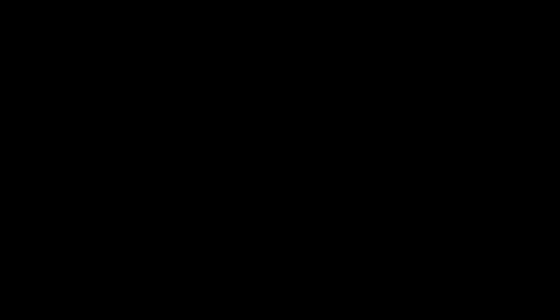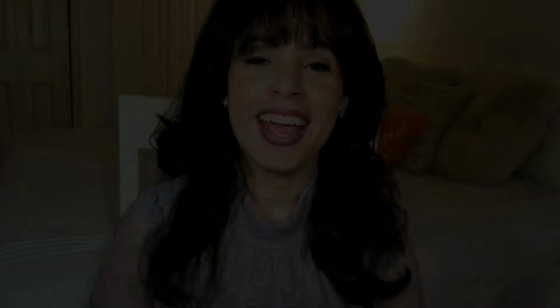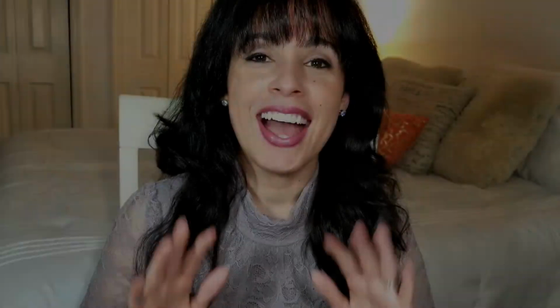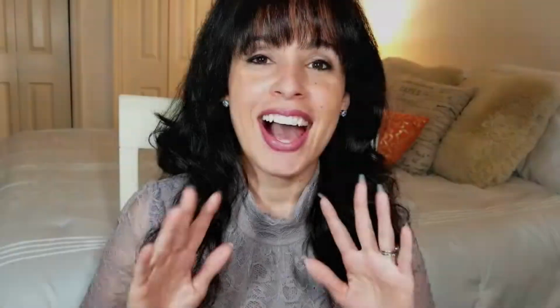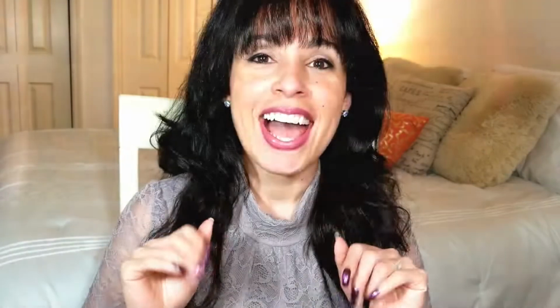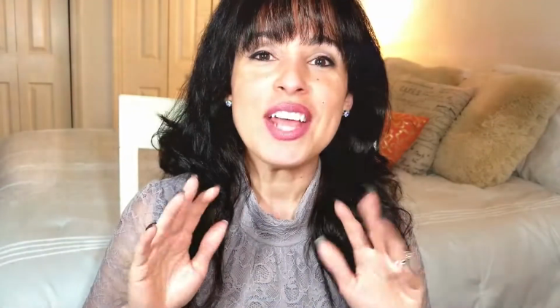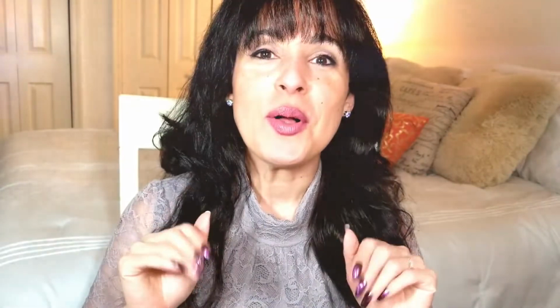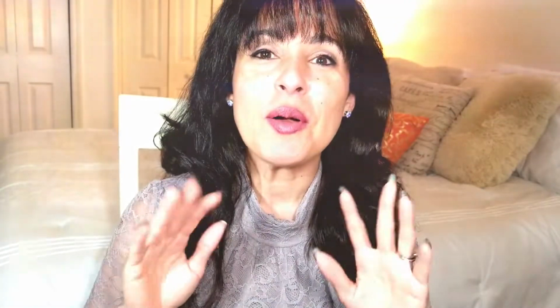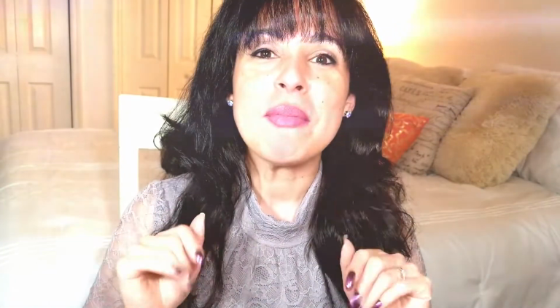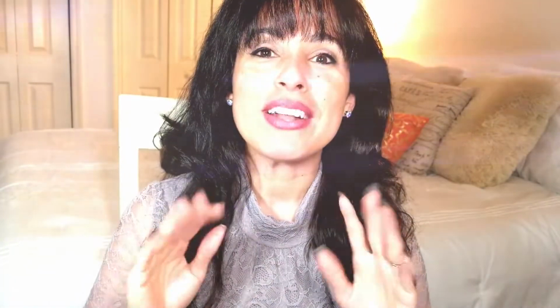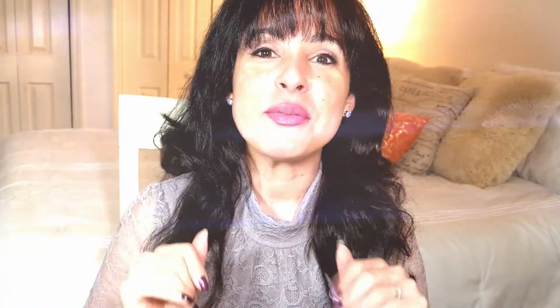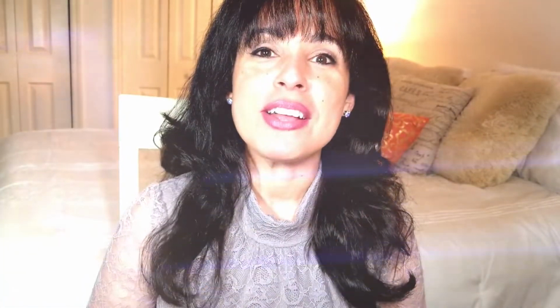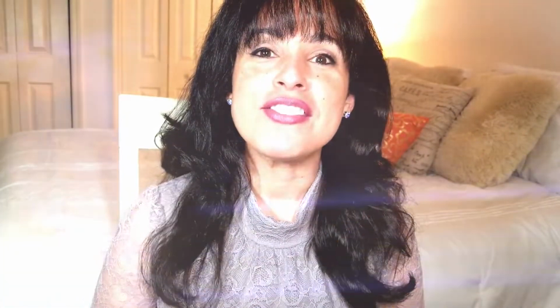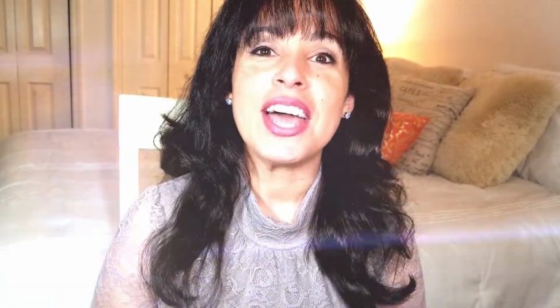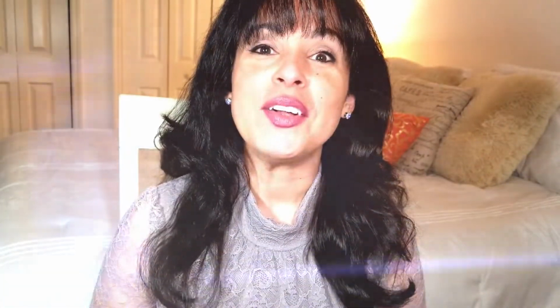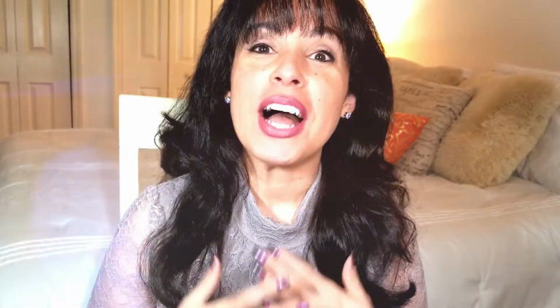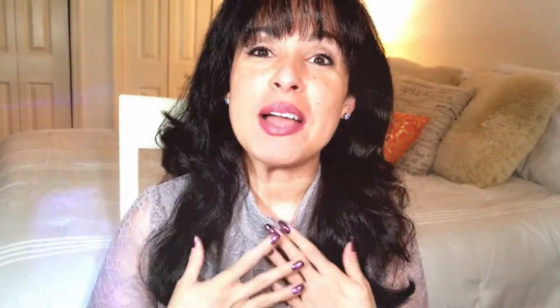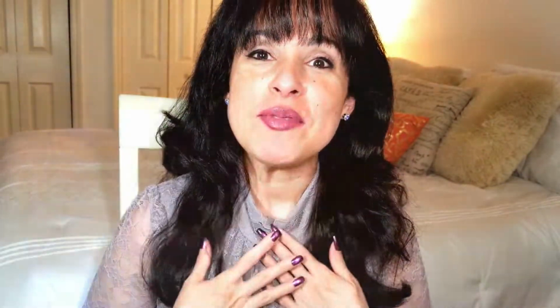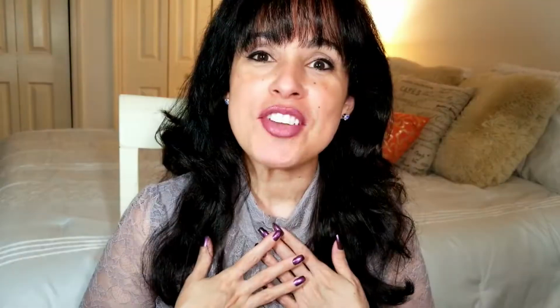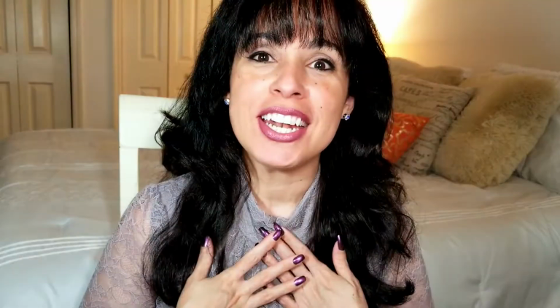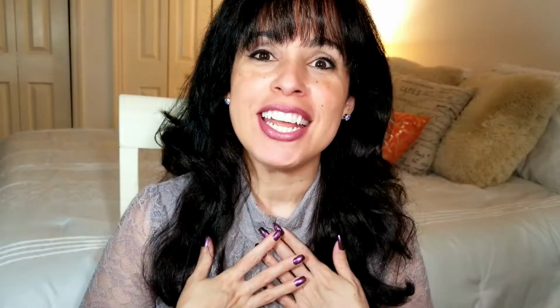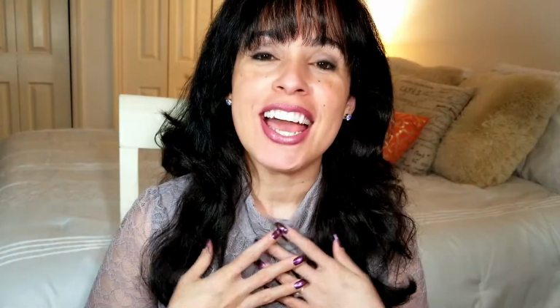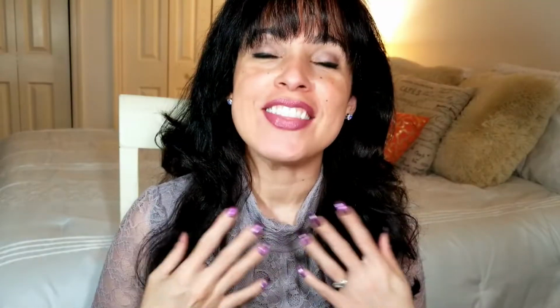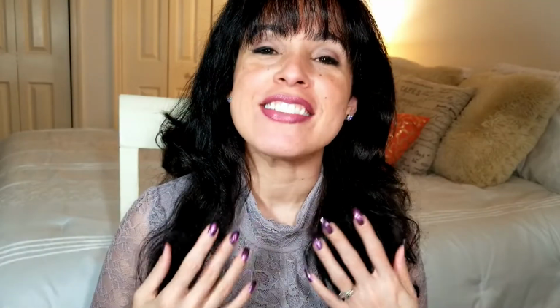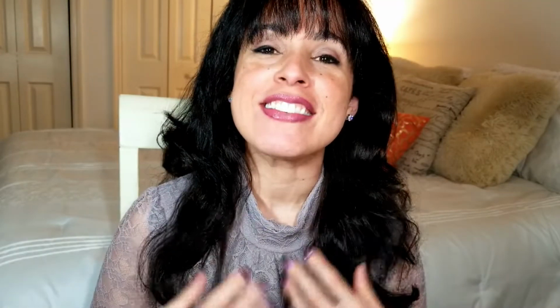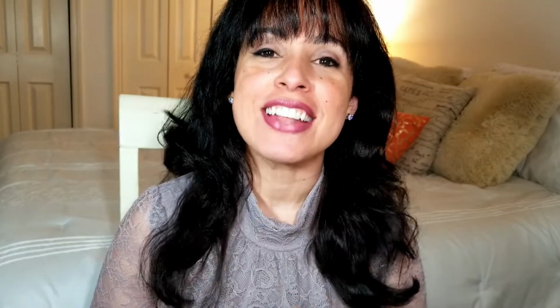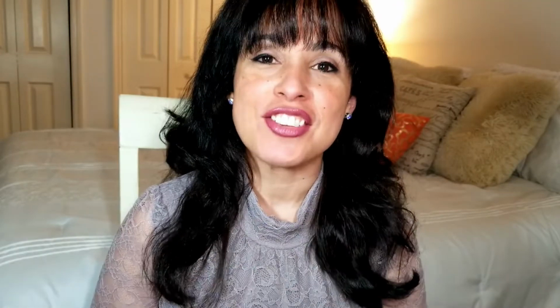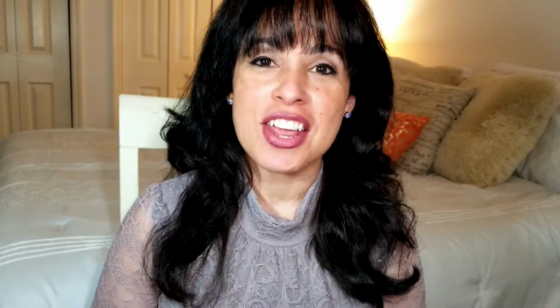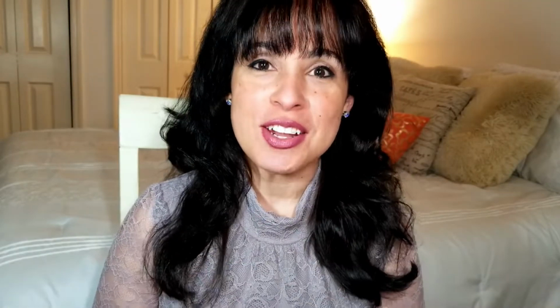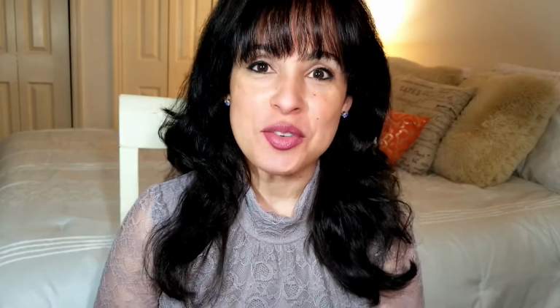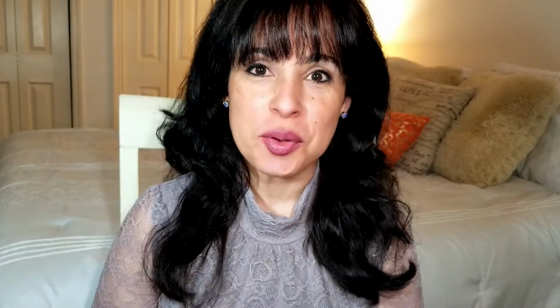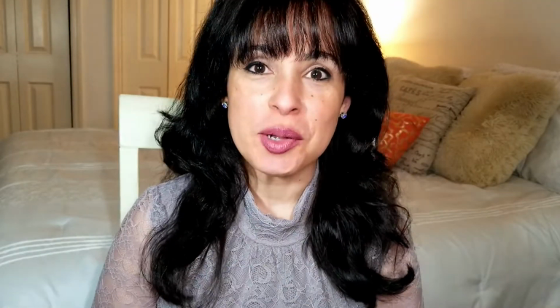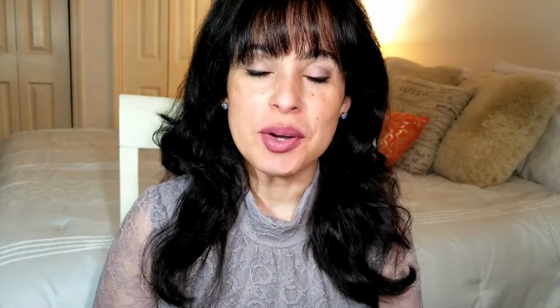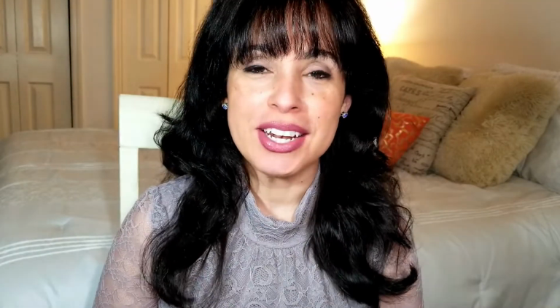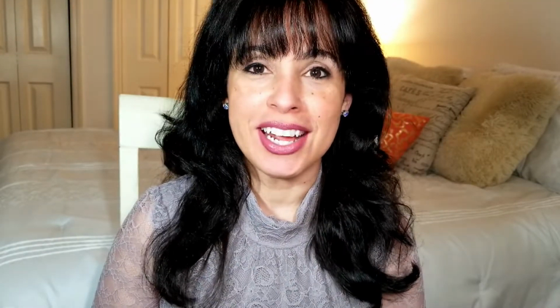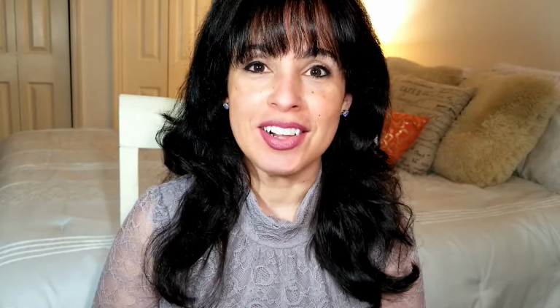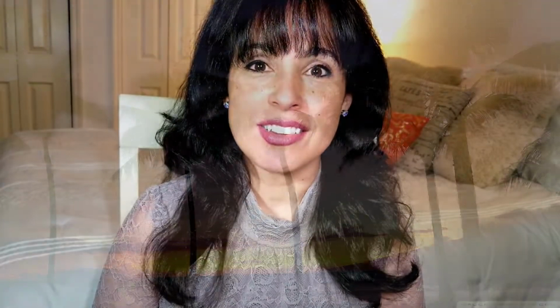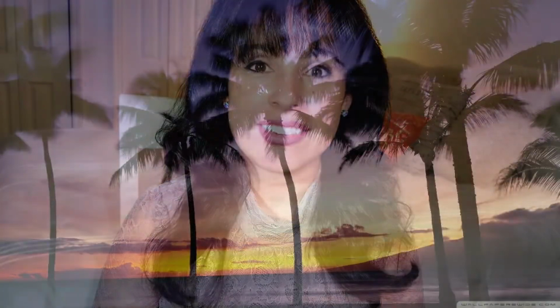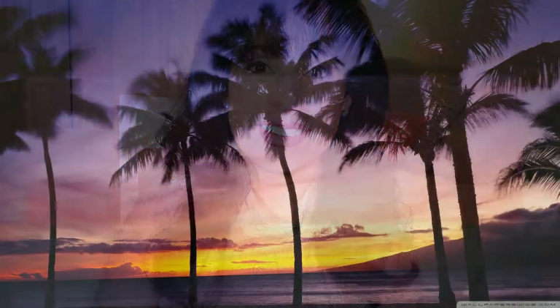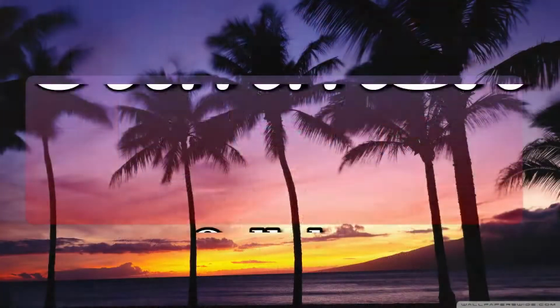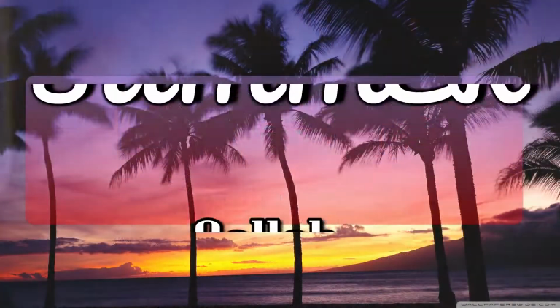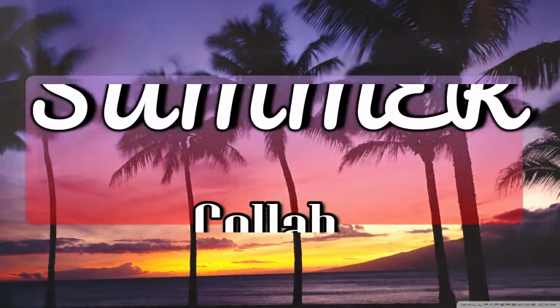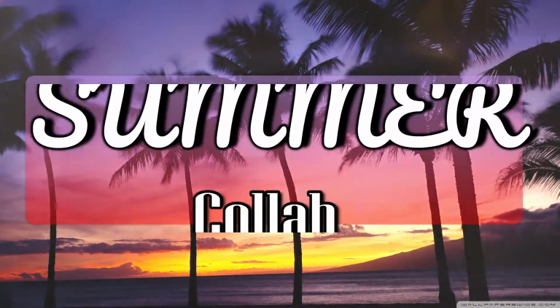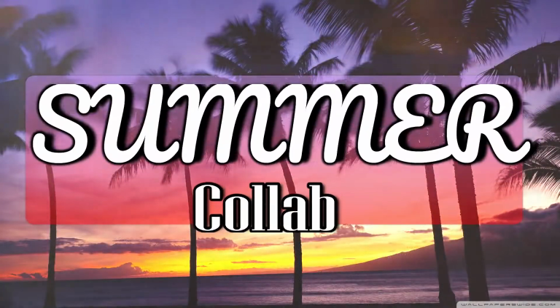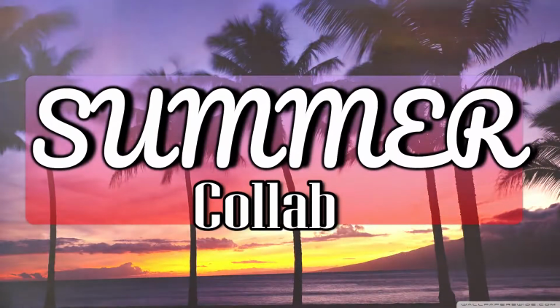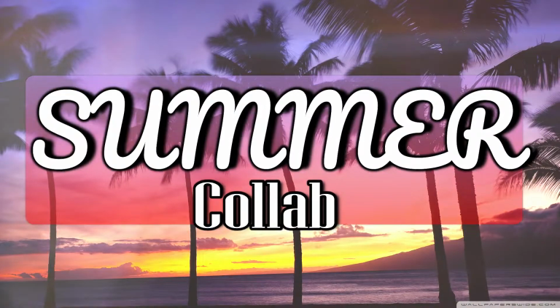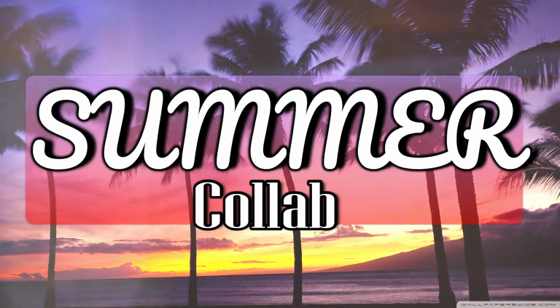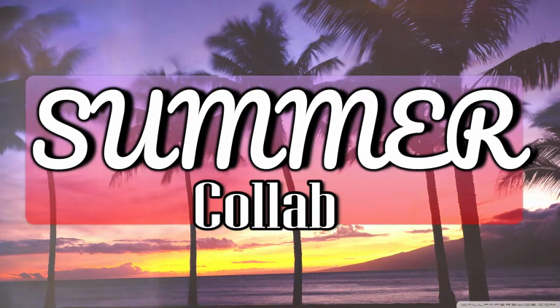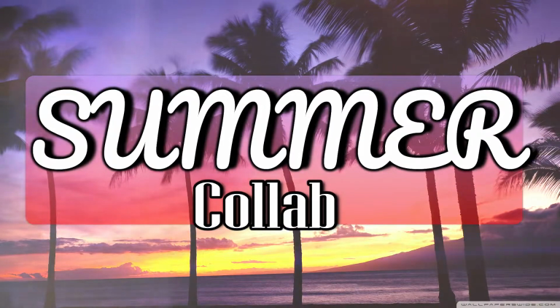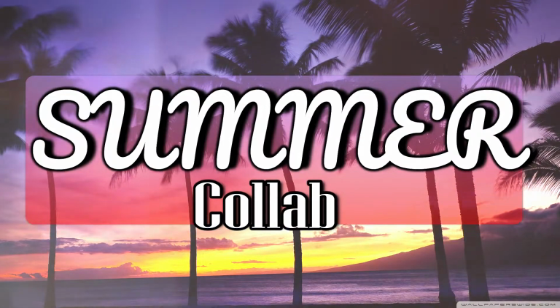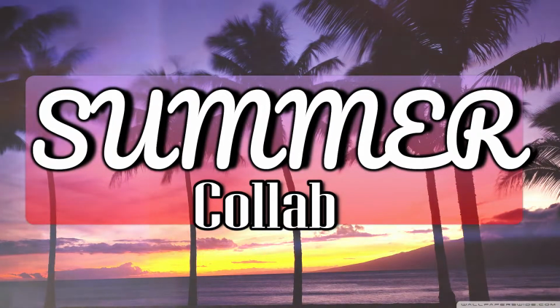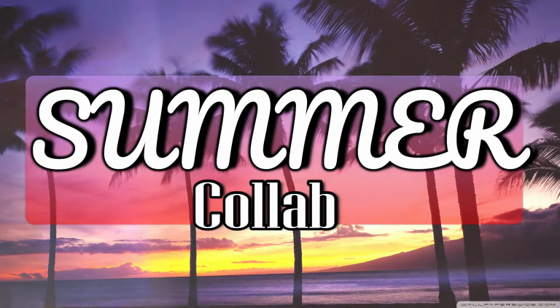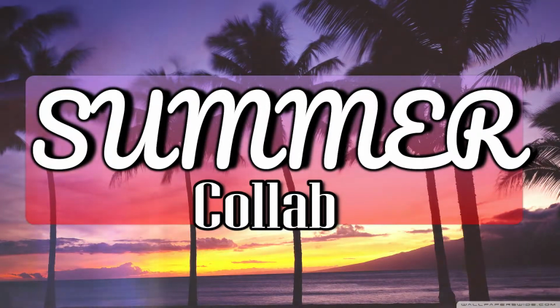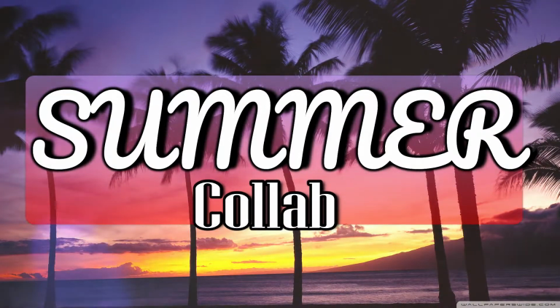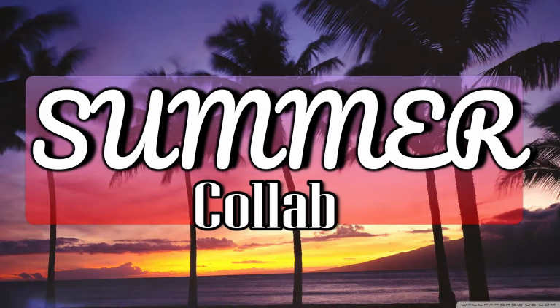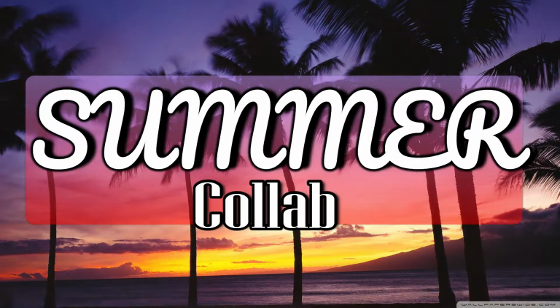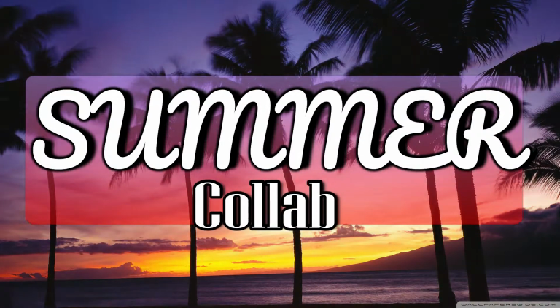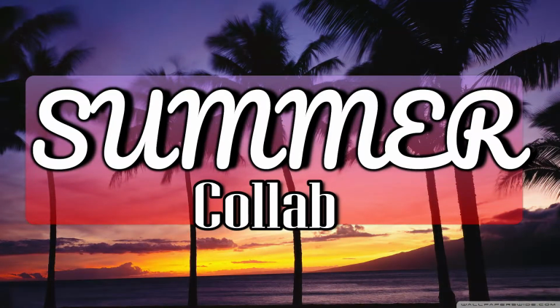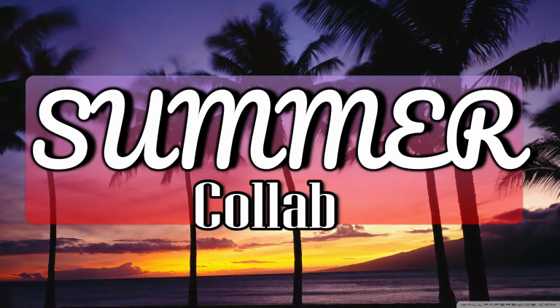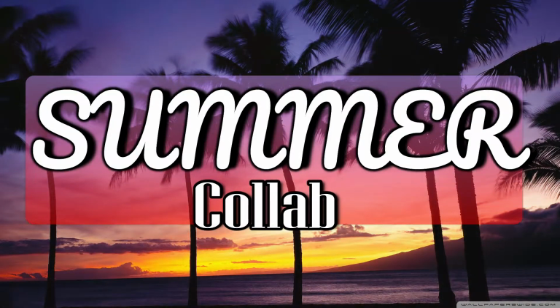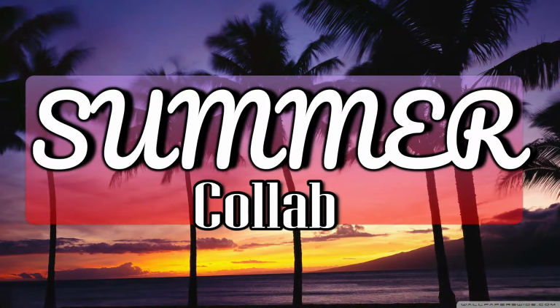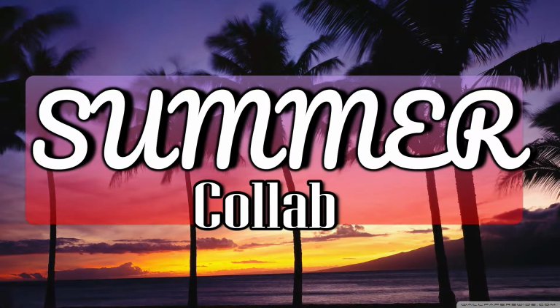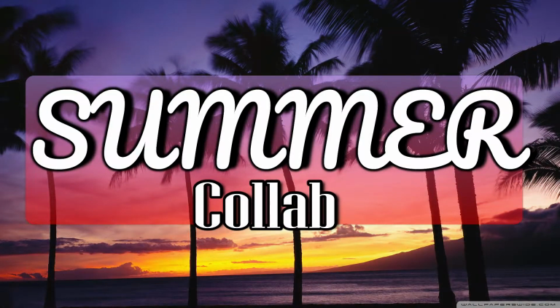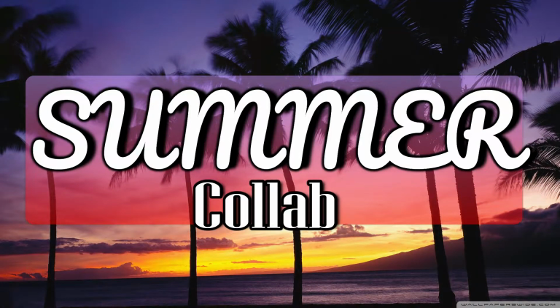Hi and welcome back to my channel. I'm Jenny and this is Lashenny21 Nails. Today's video is a special collaboration with a group of friends from YouTube.